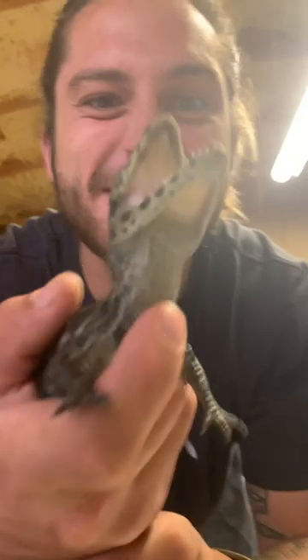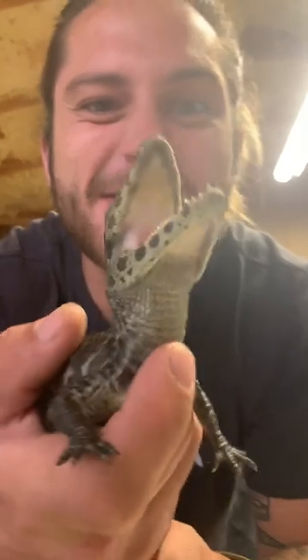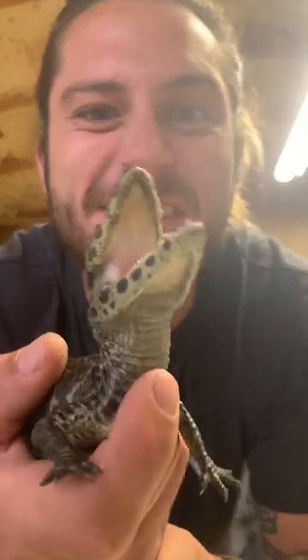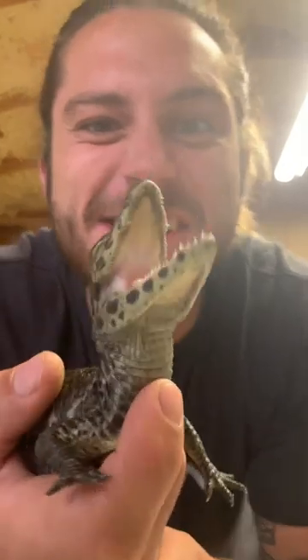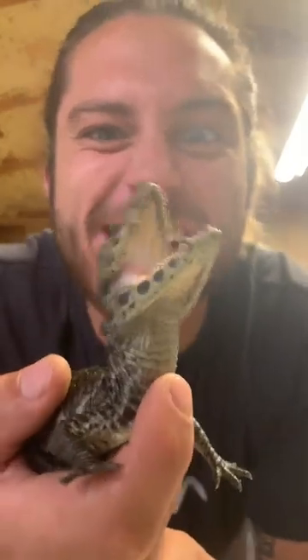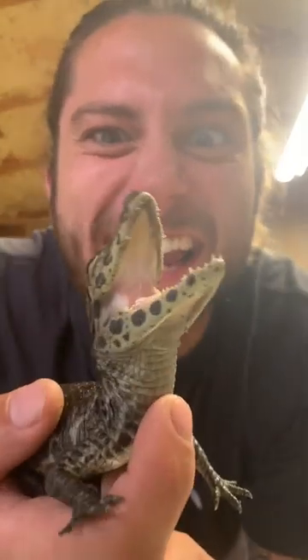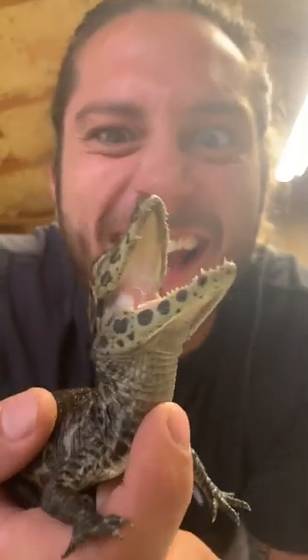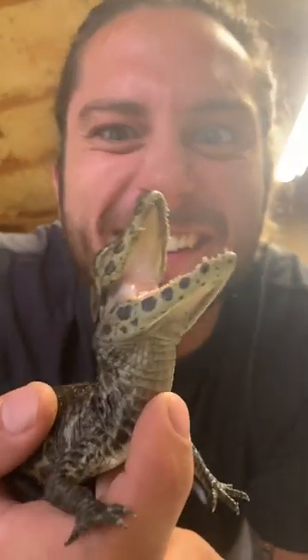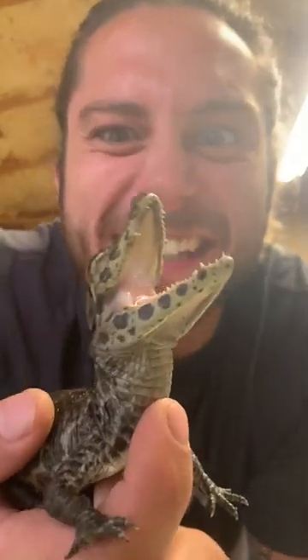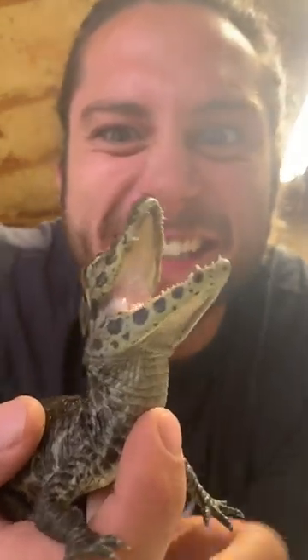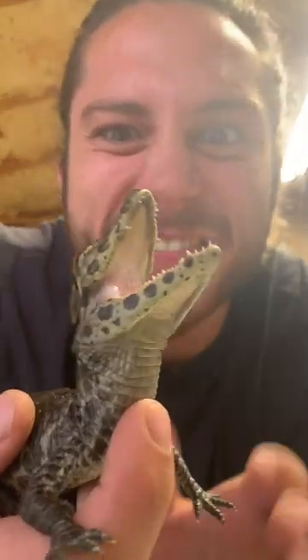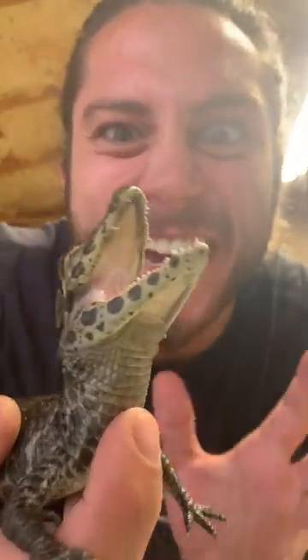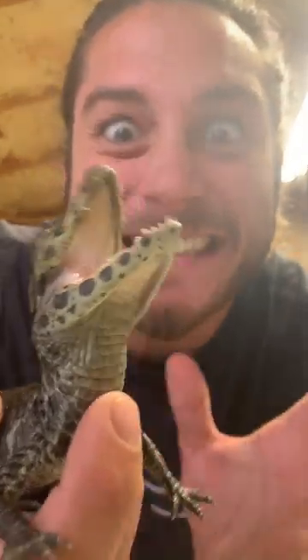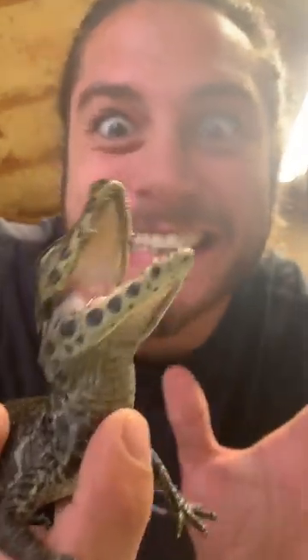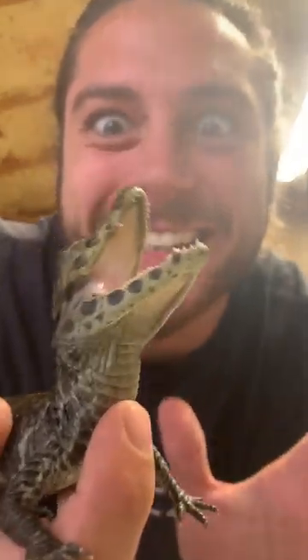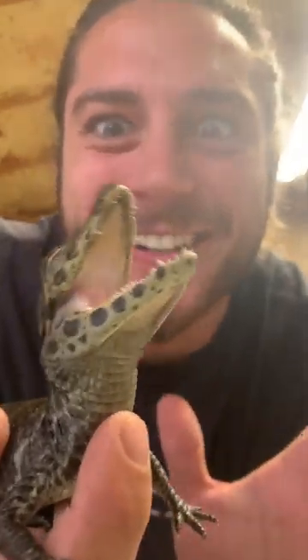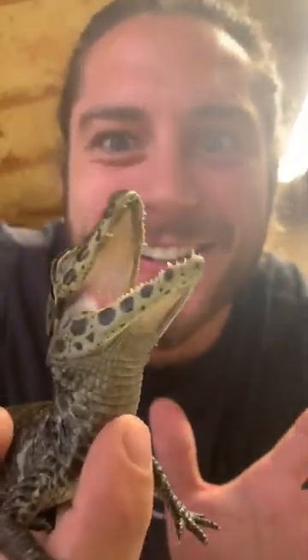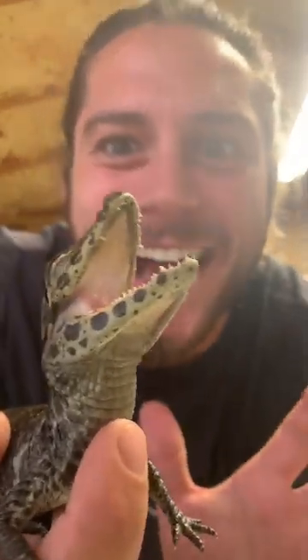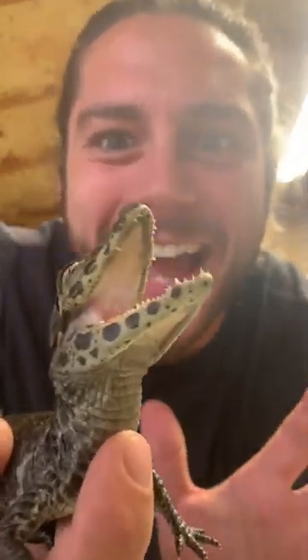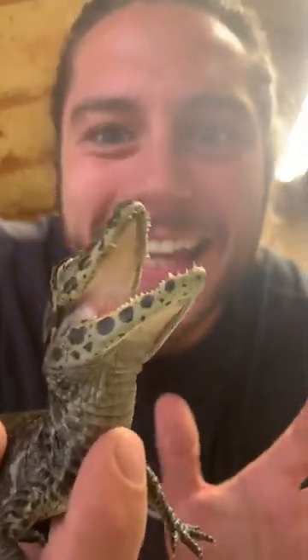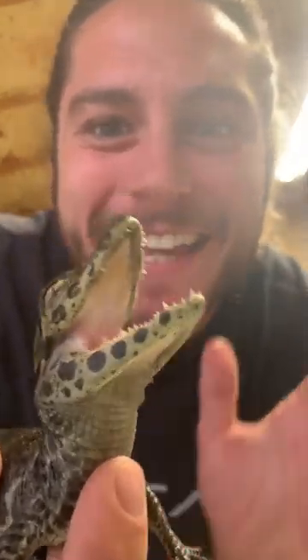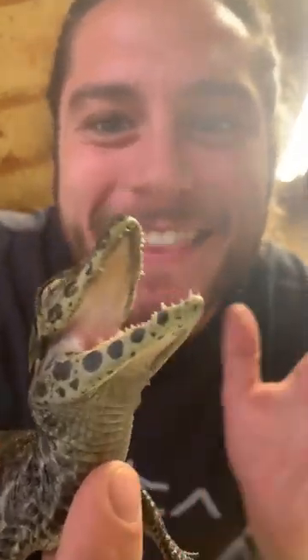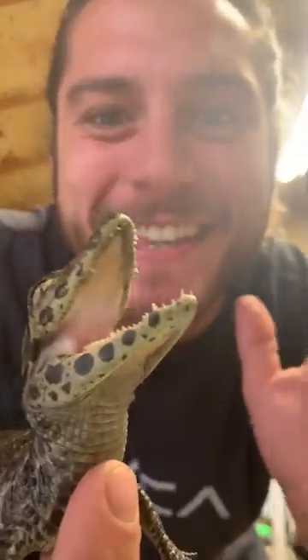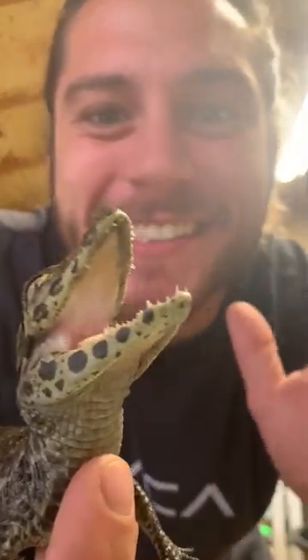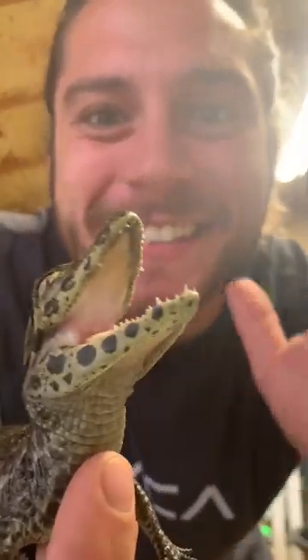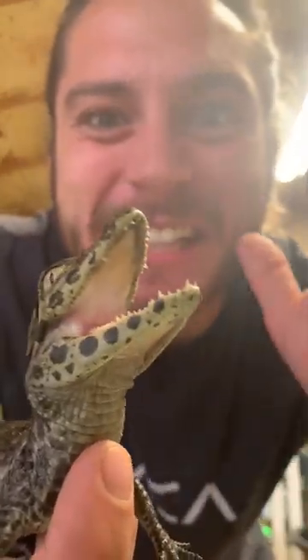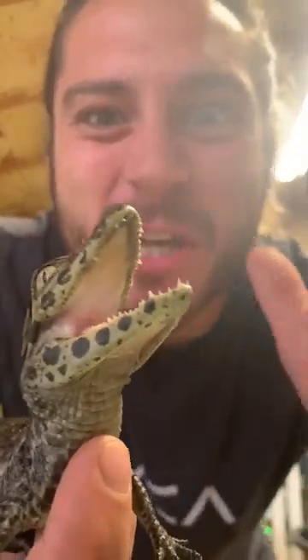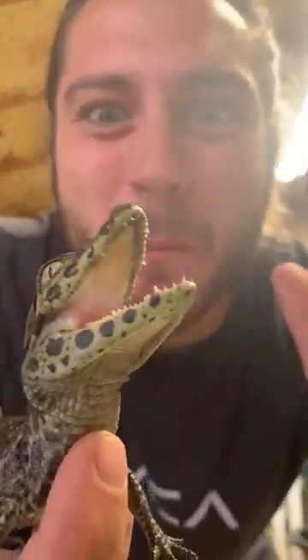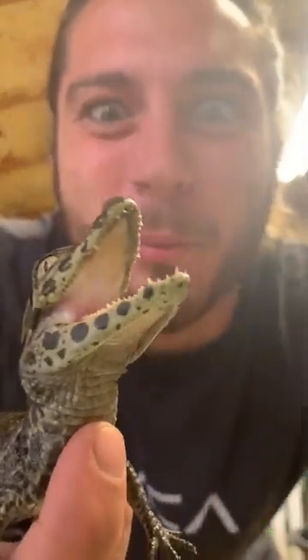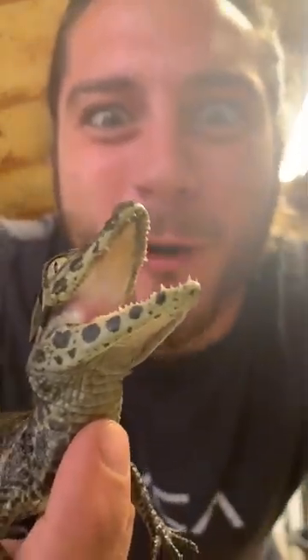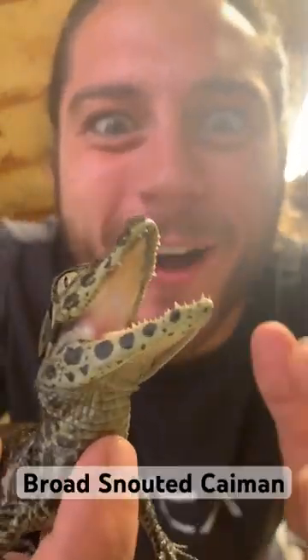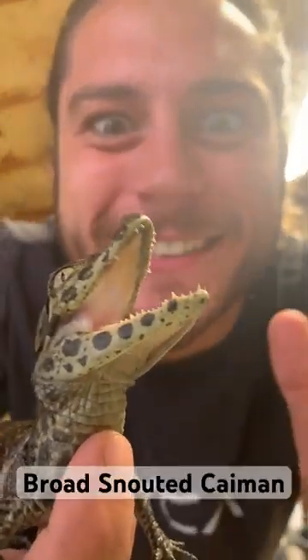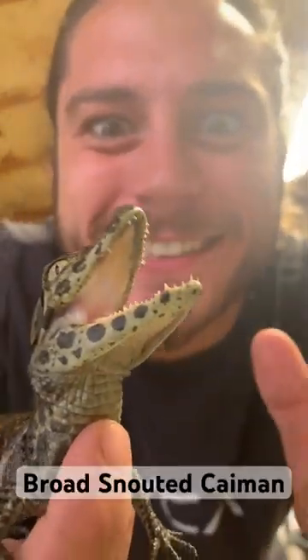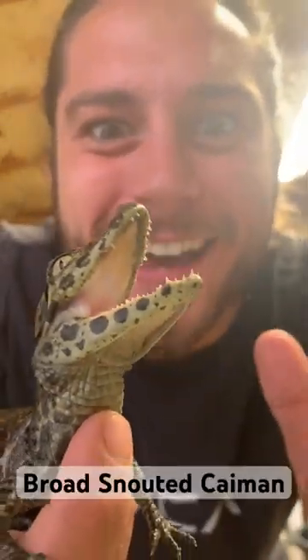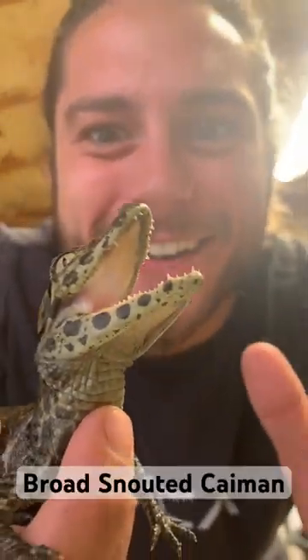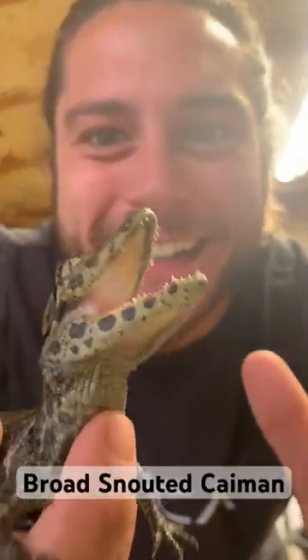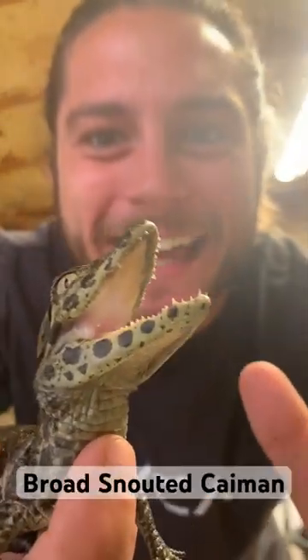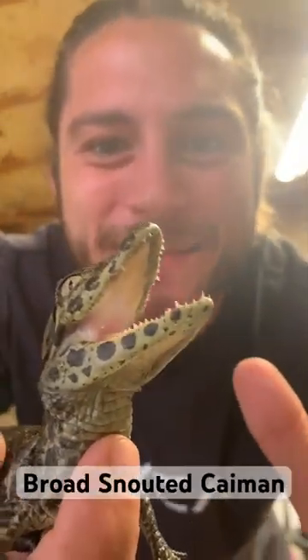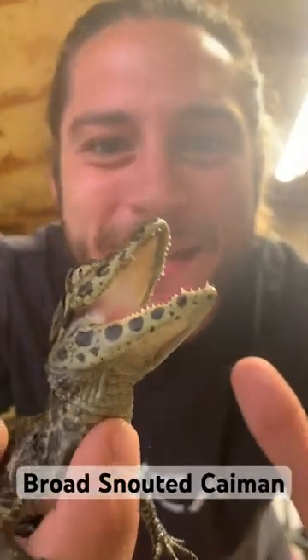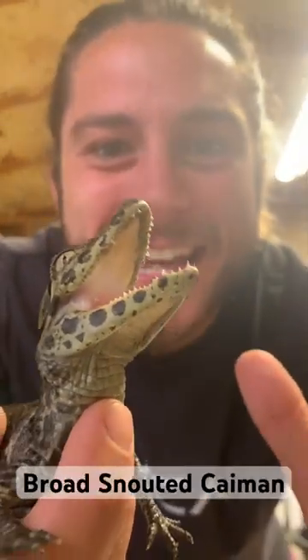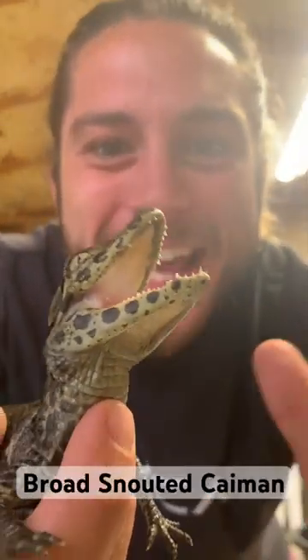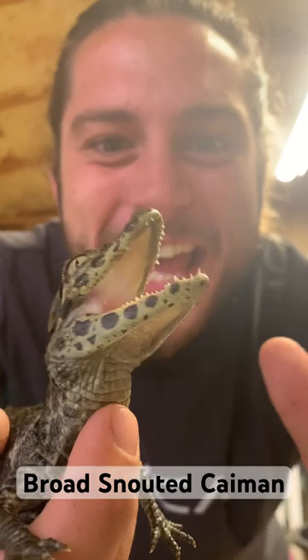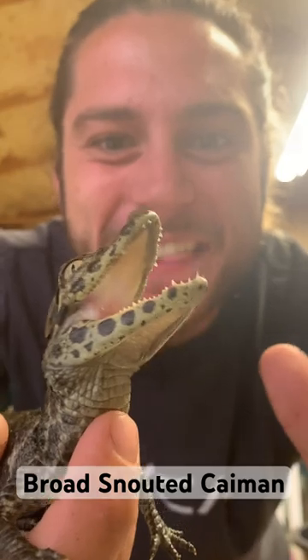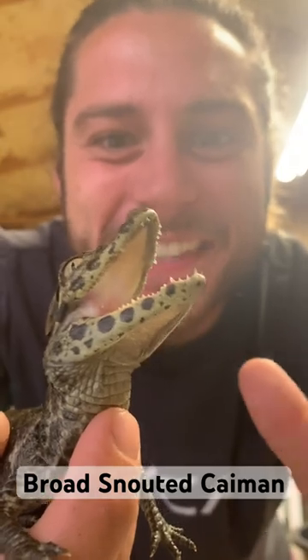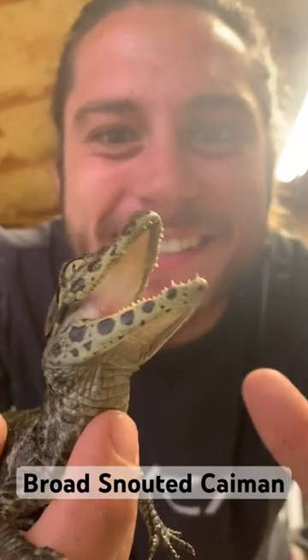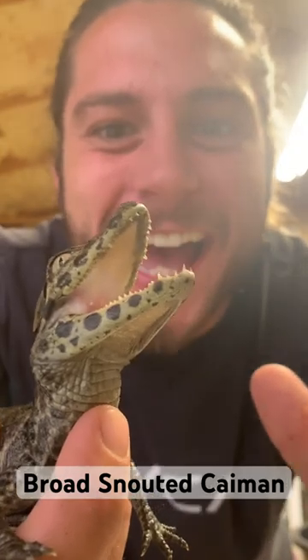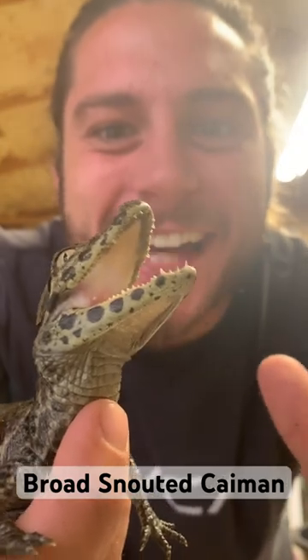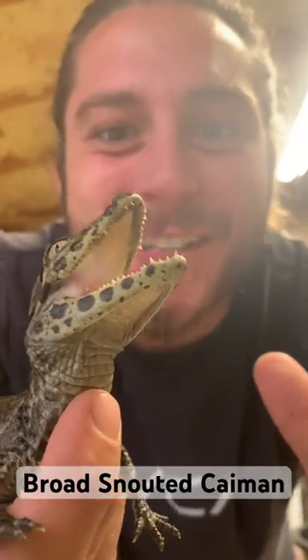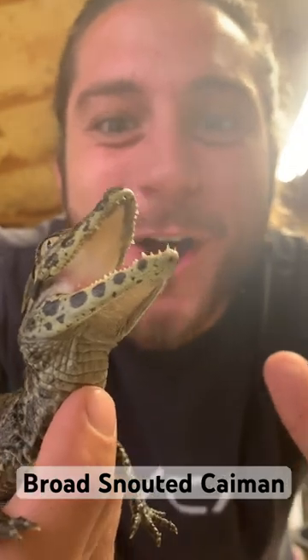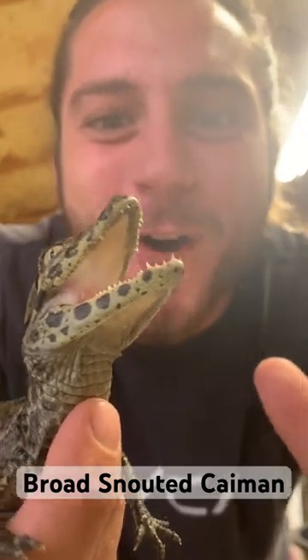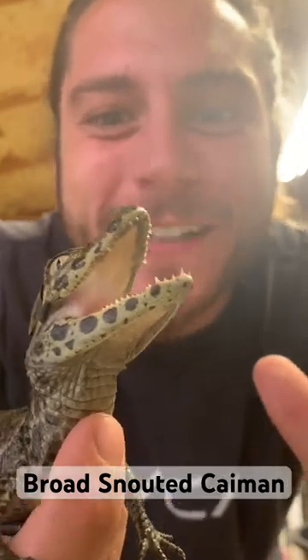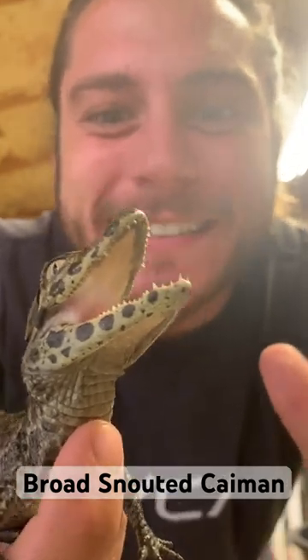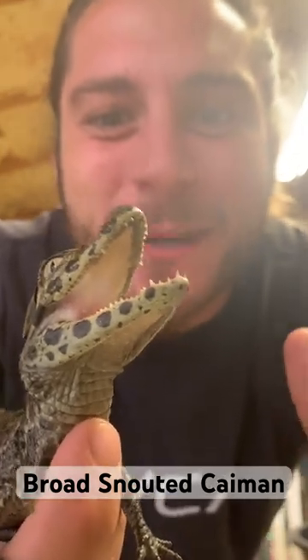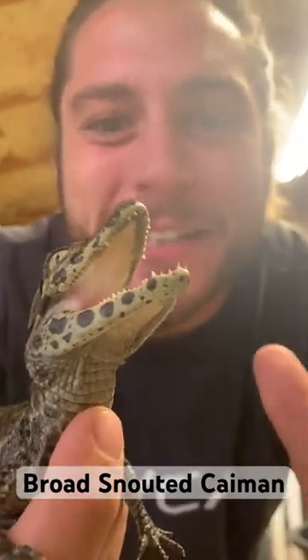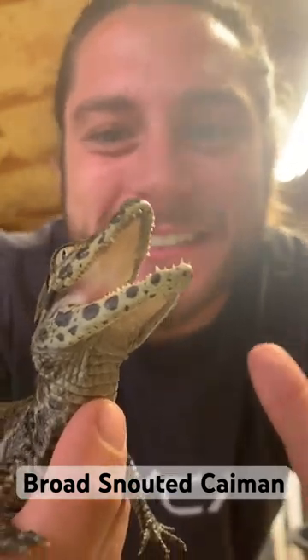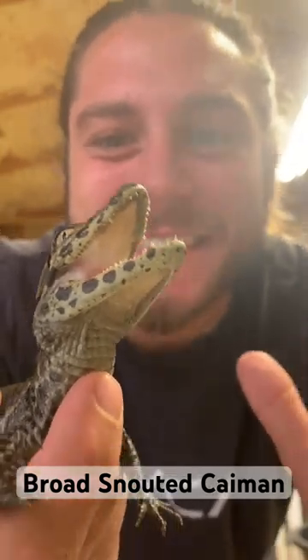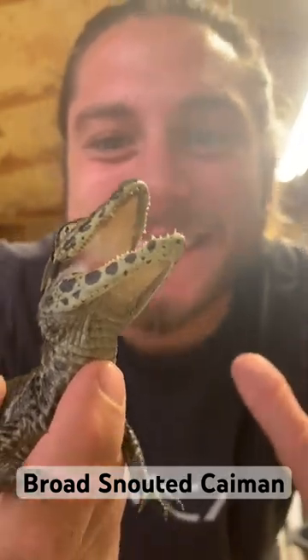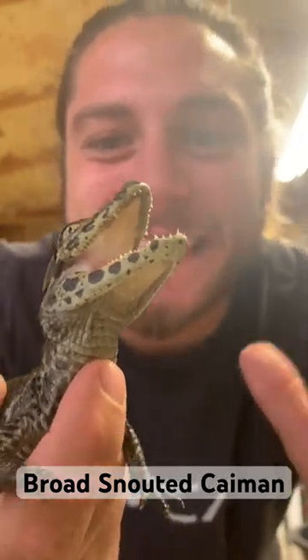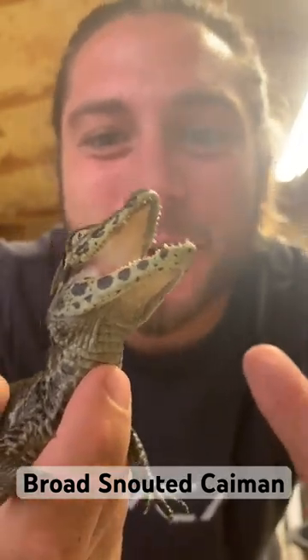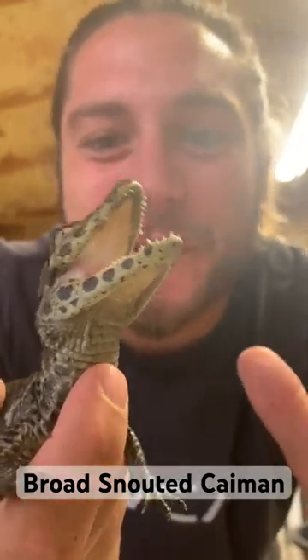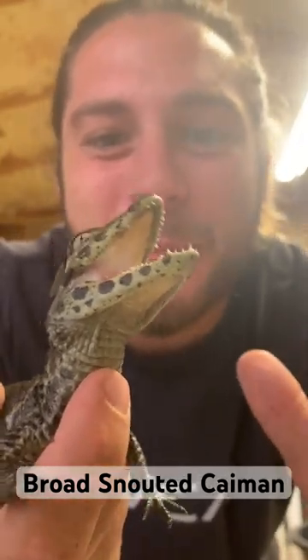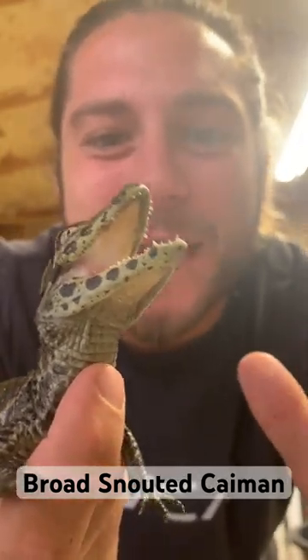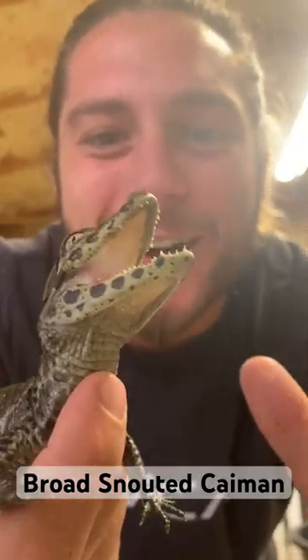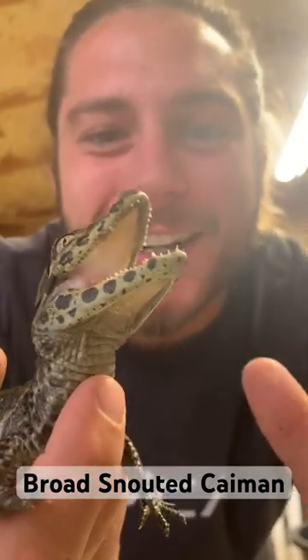Check out this feisty little guy. This is a broad-snouted caiman, and these guys are endemic to South America.